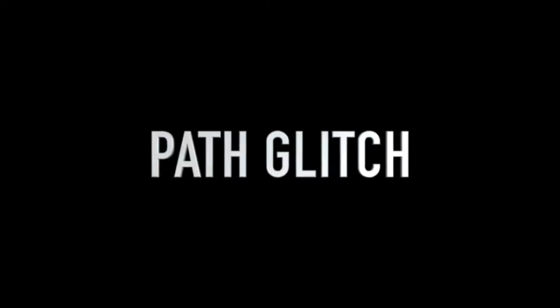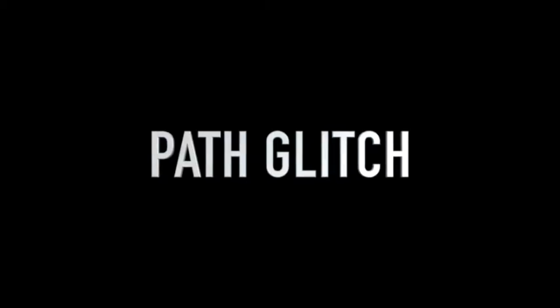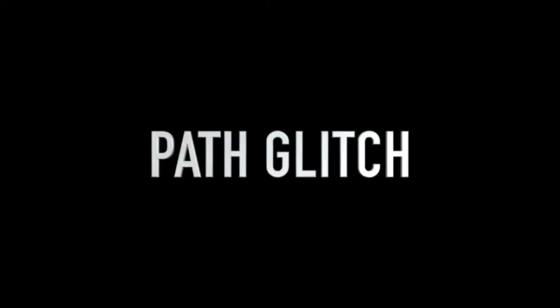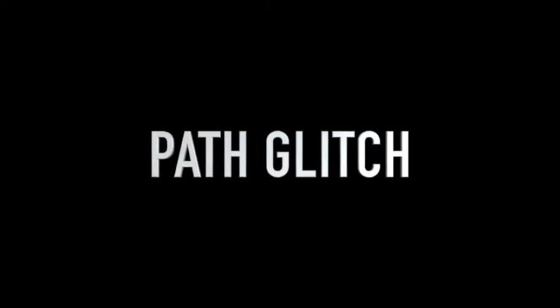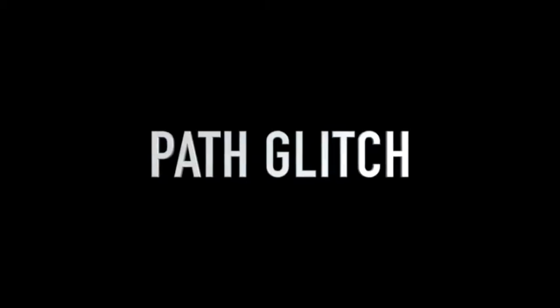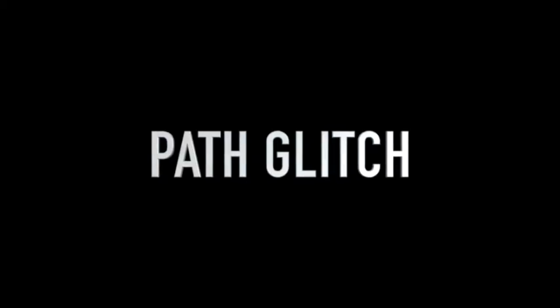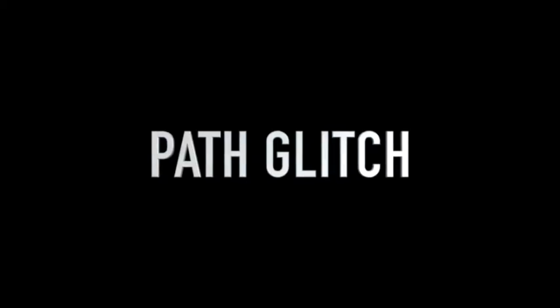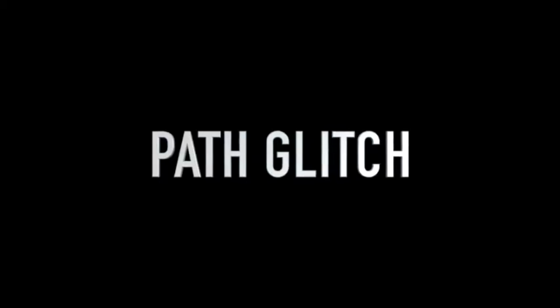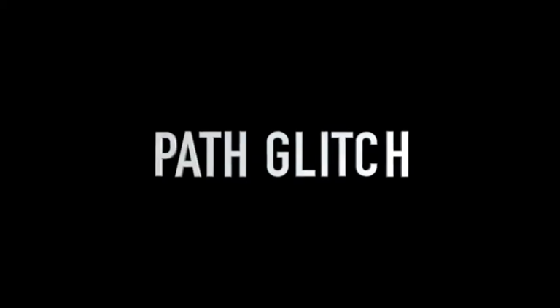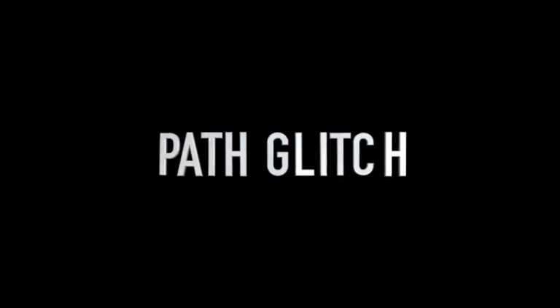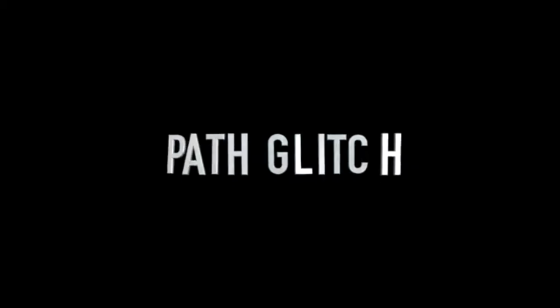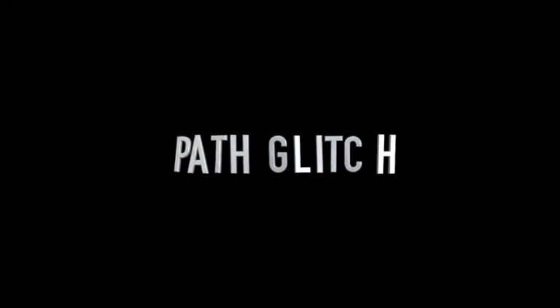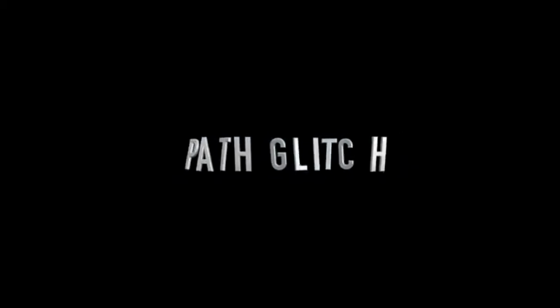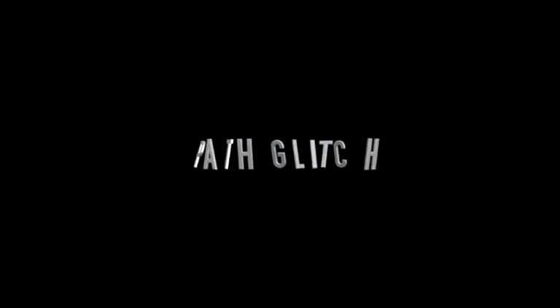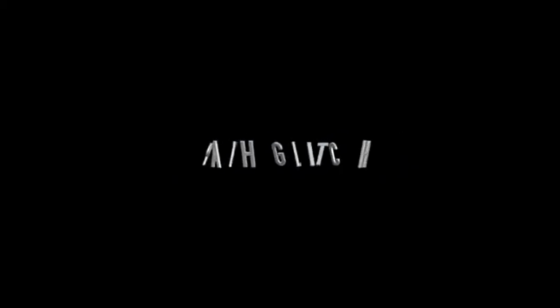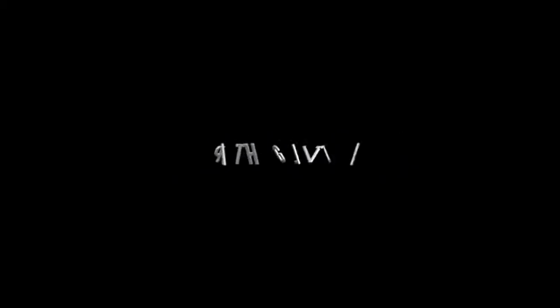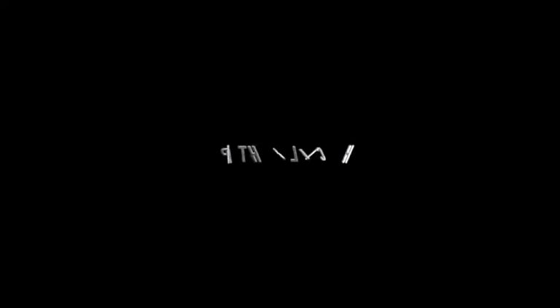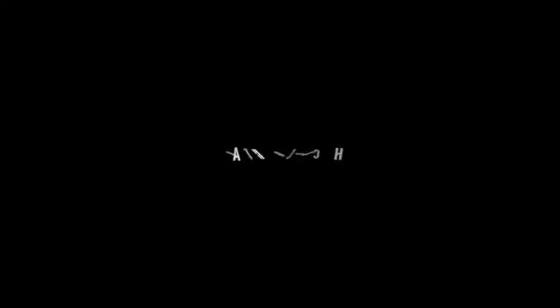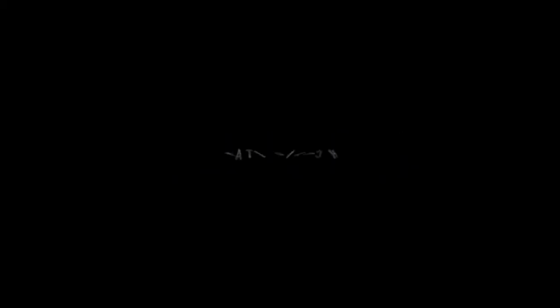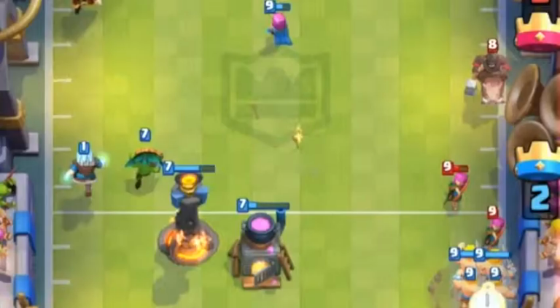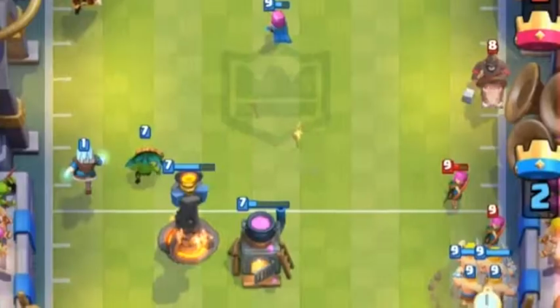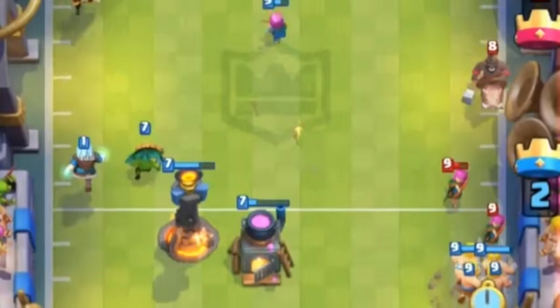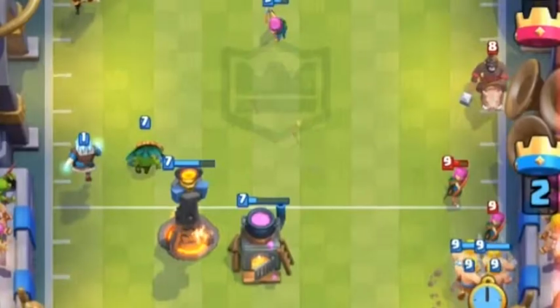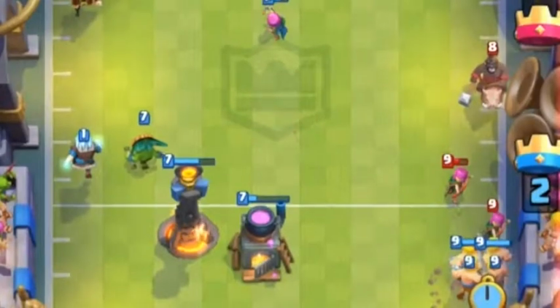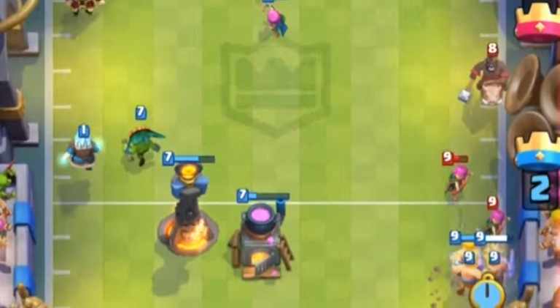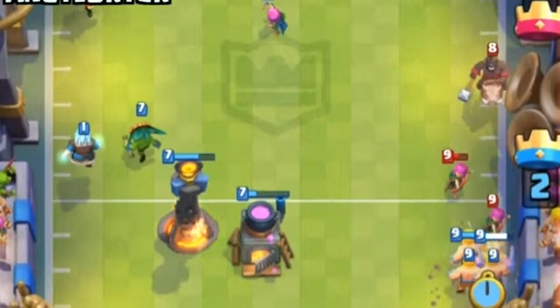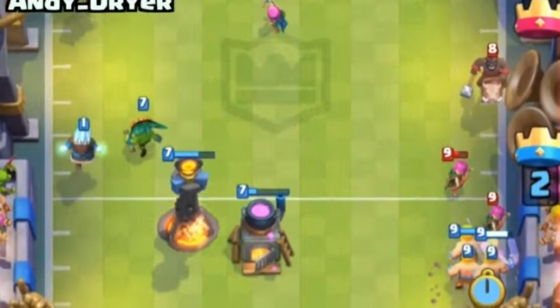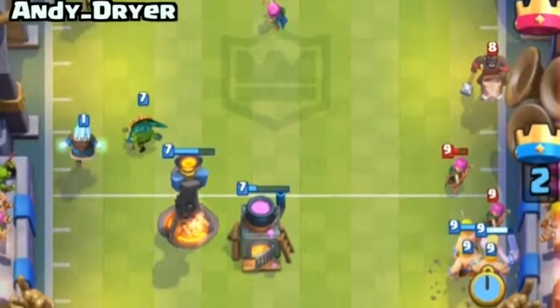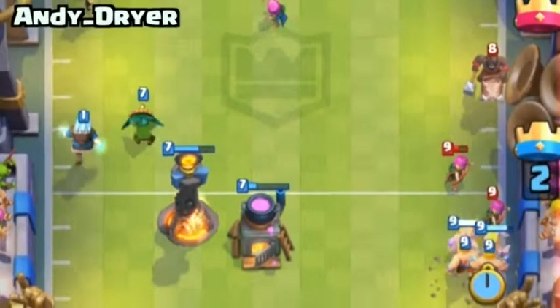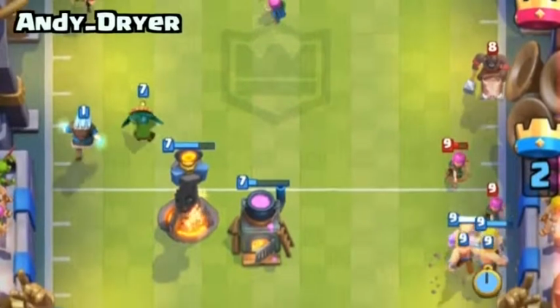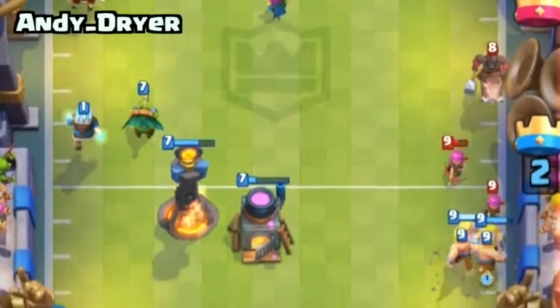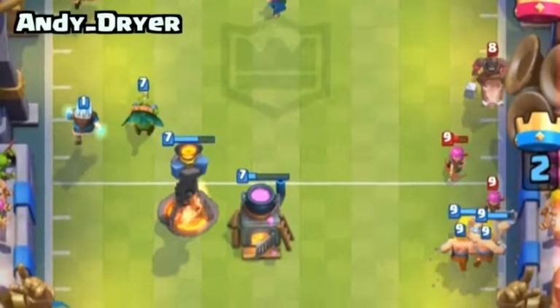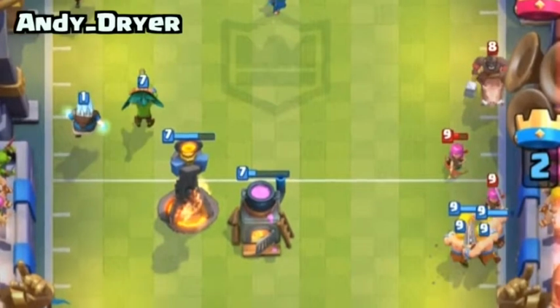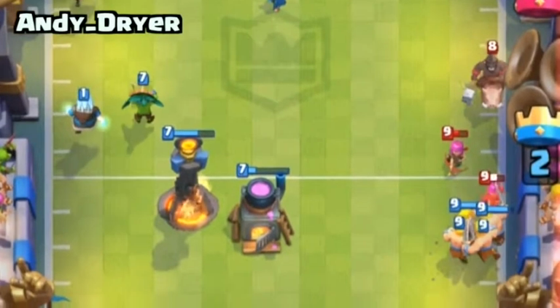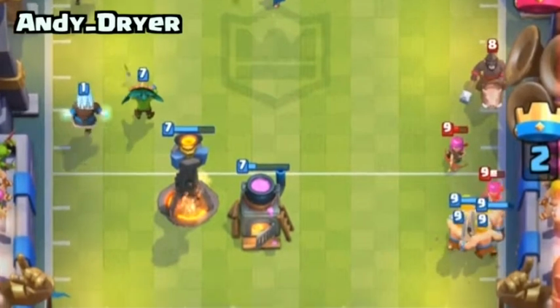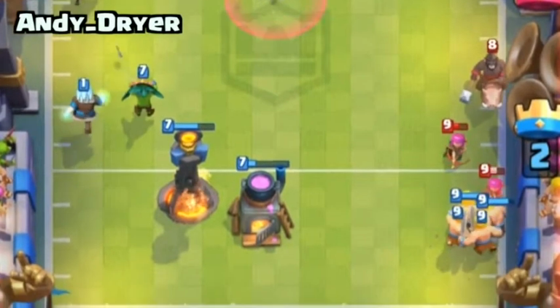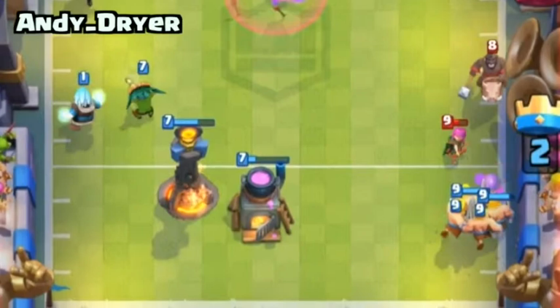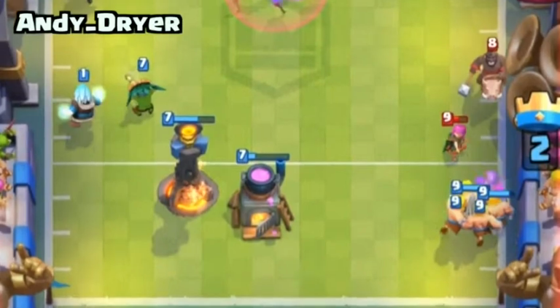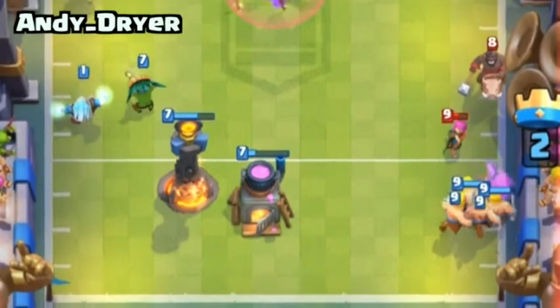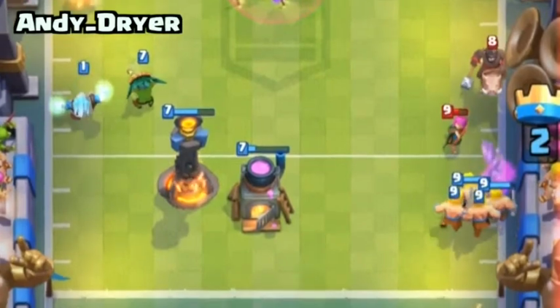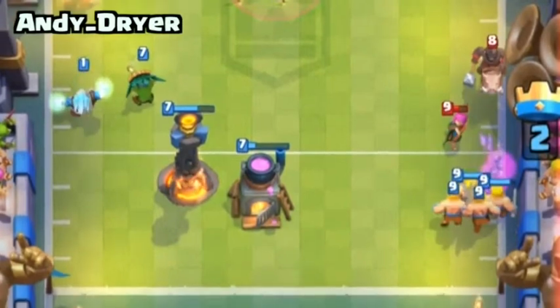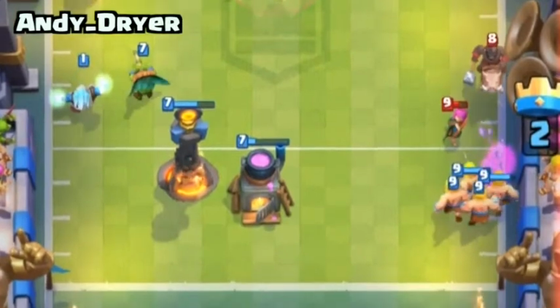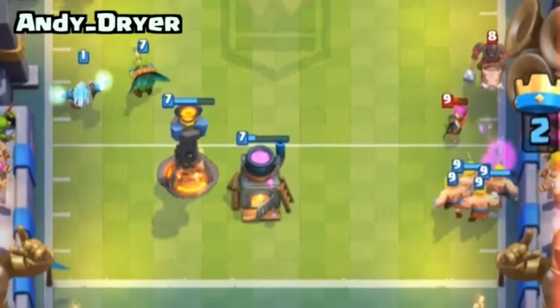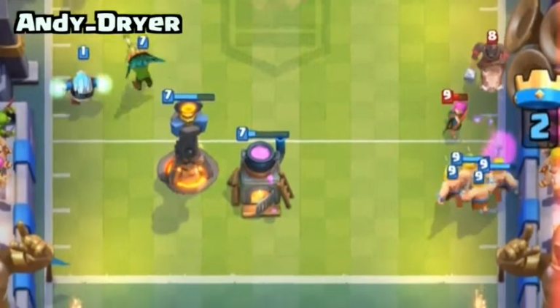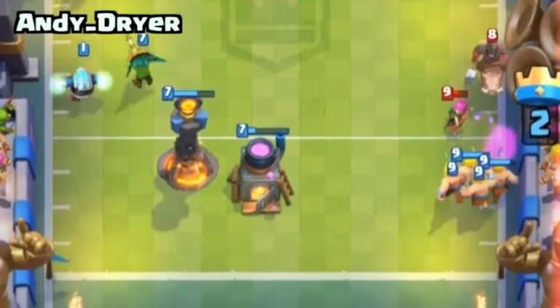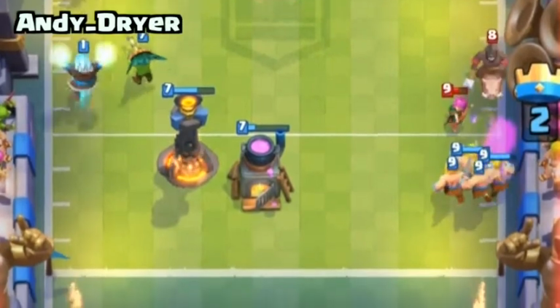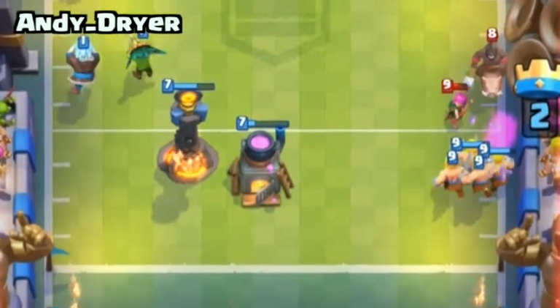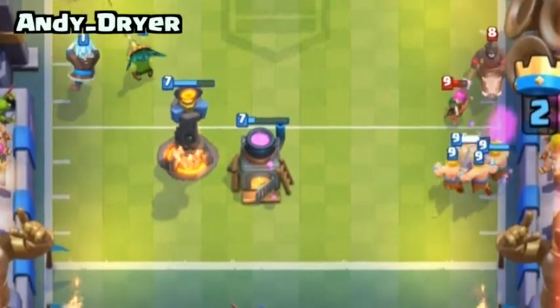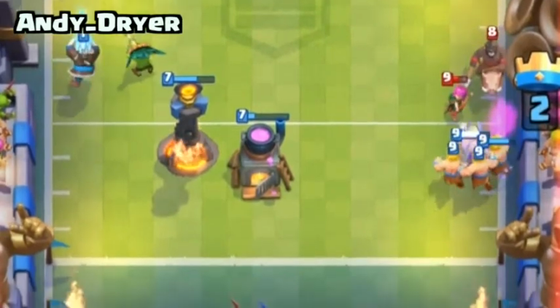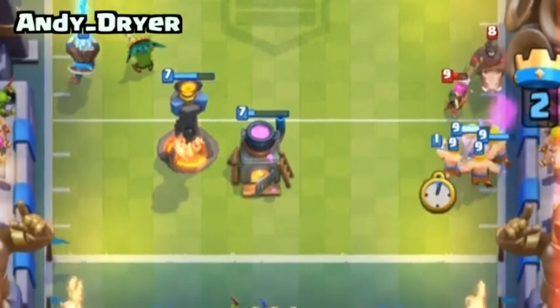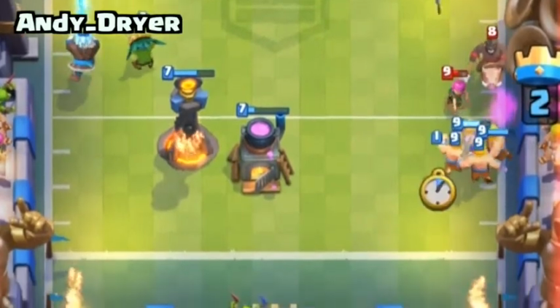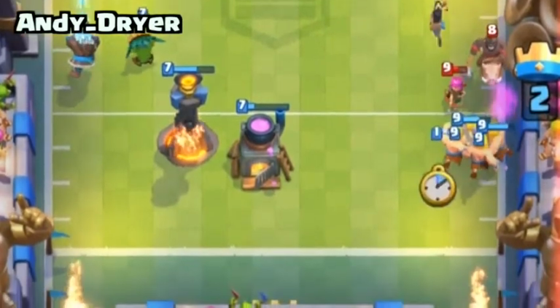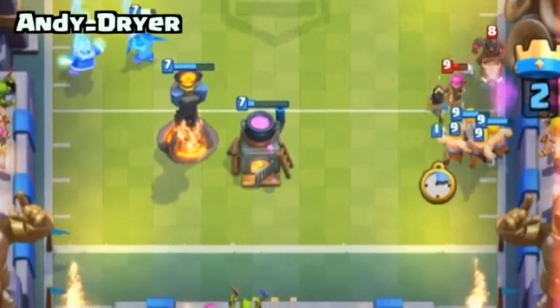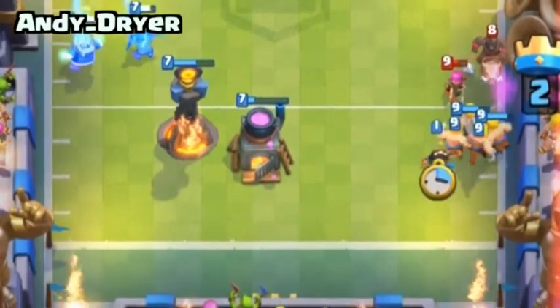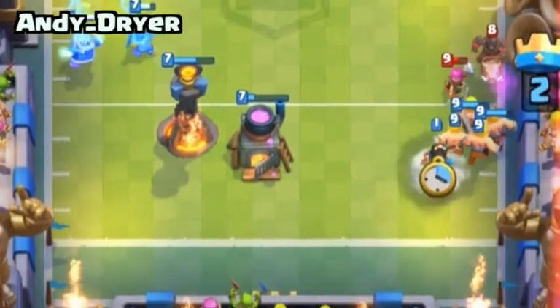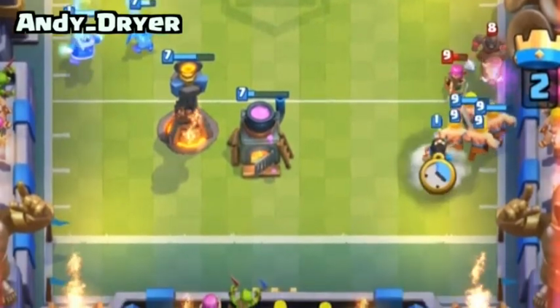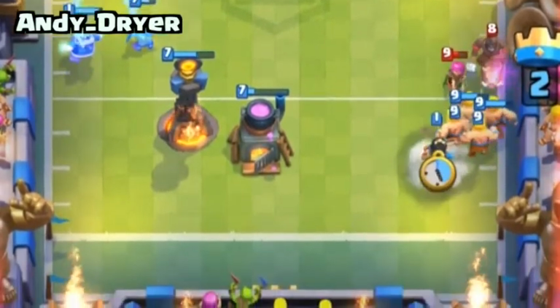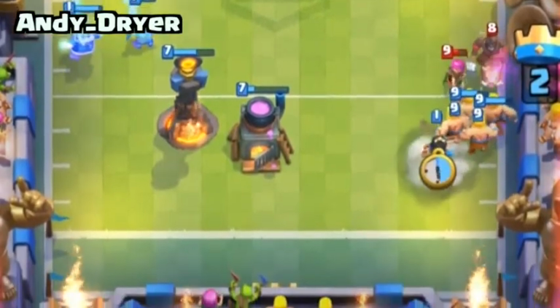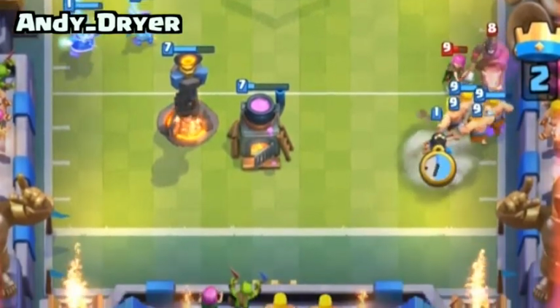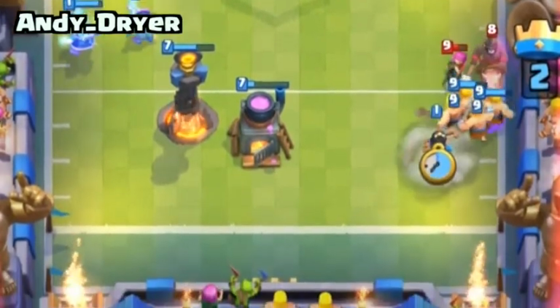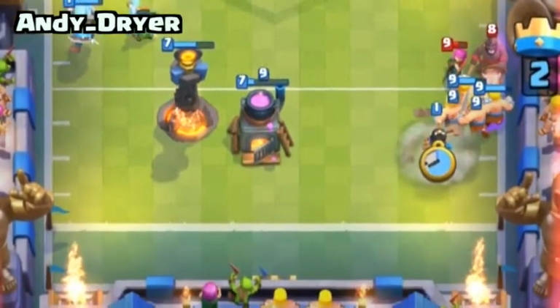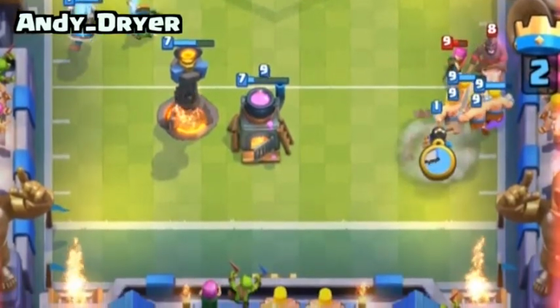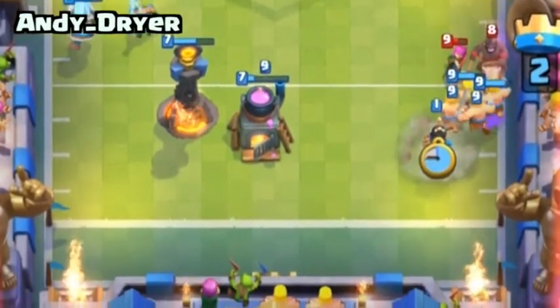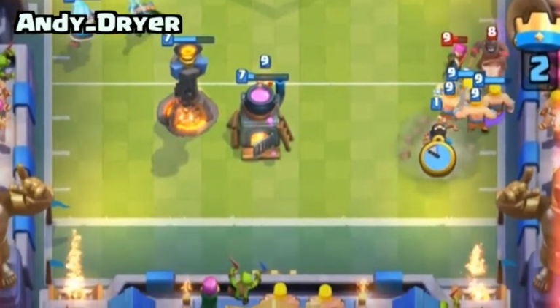Path Glitch: Troops were seen changing their path just when about to cross the touchdown line.